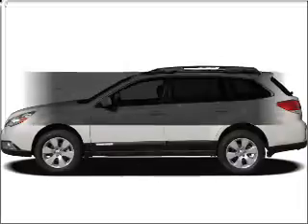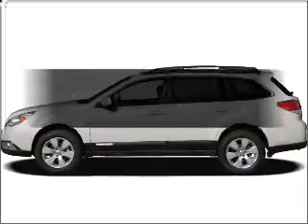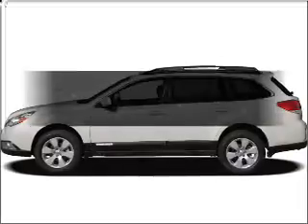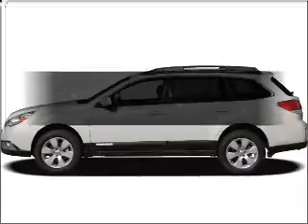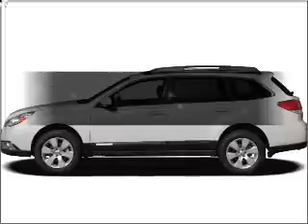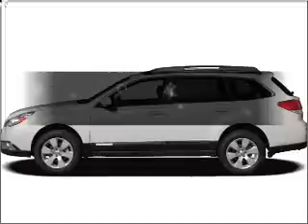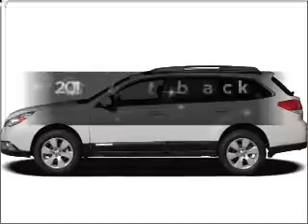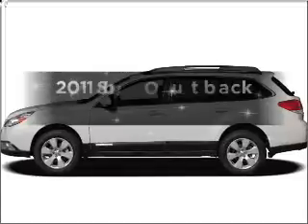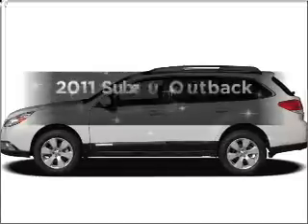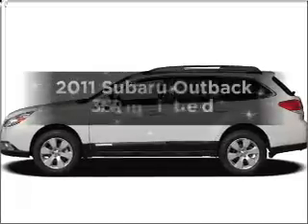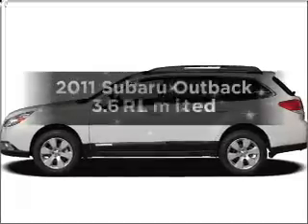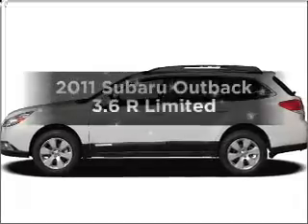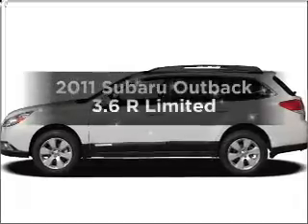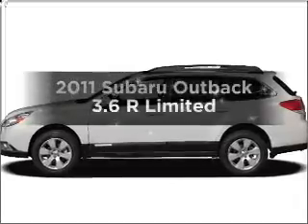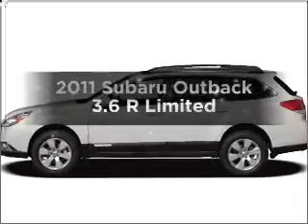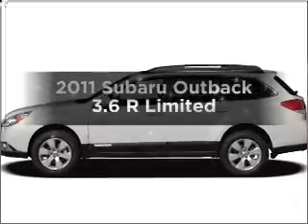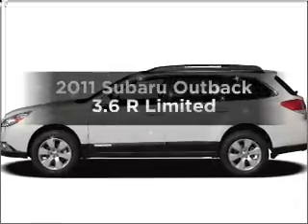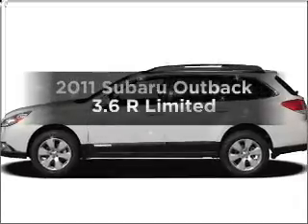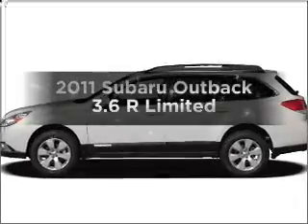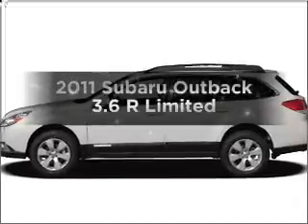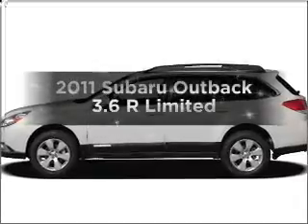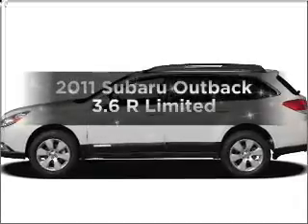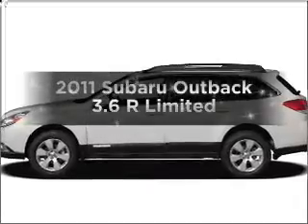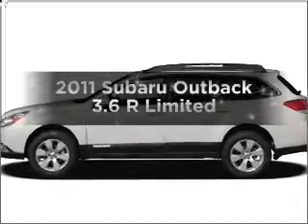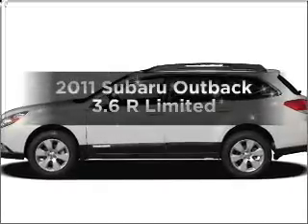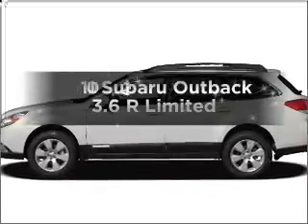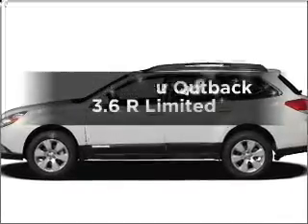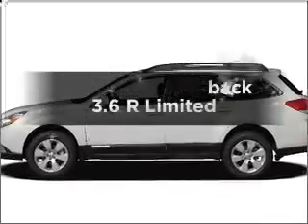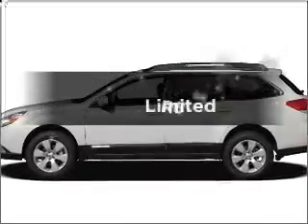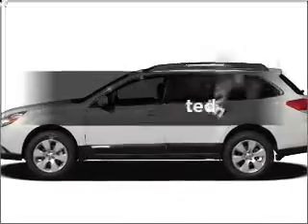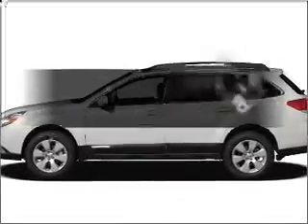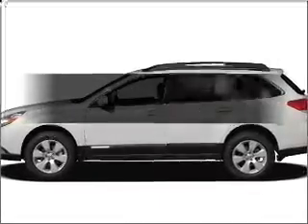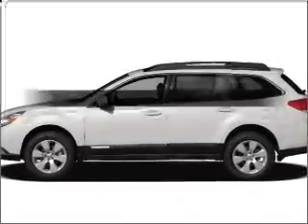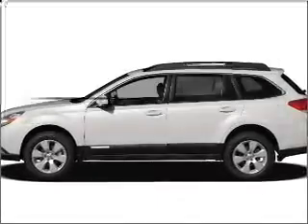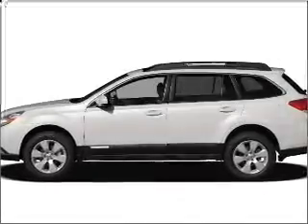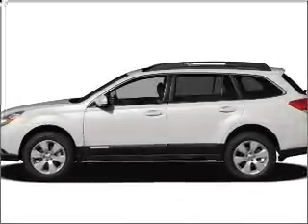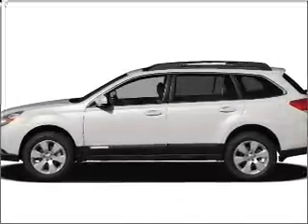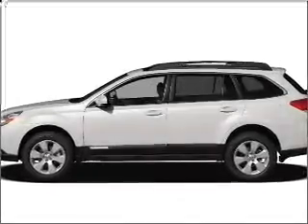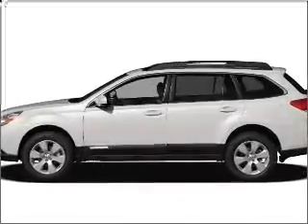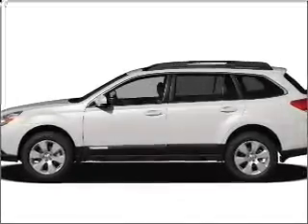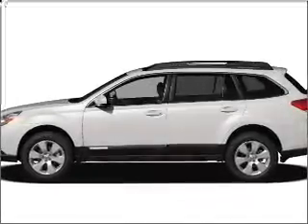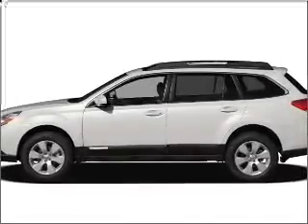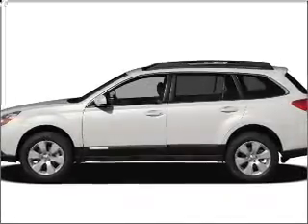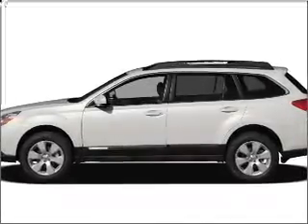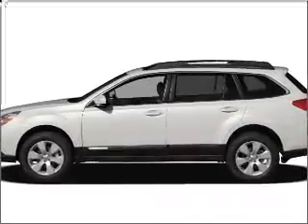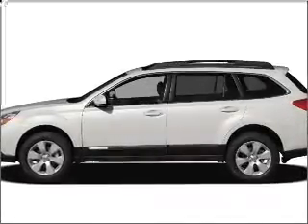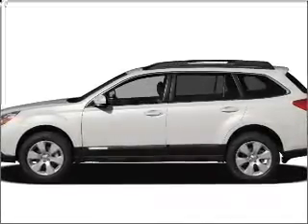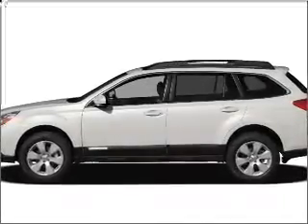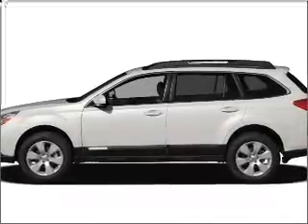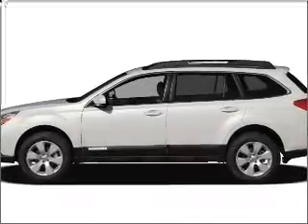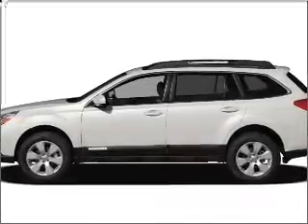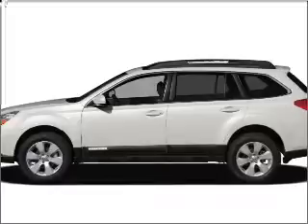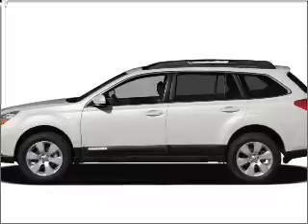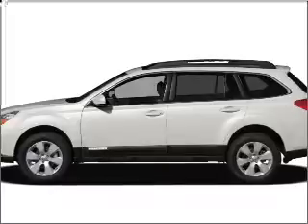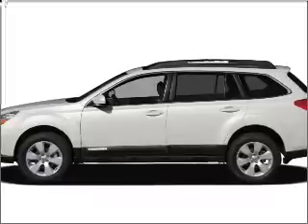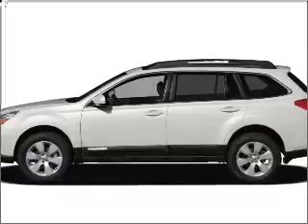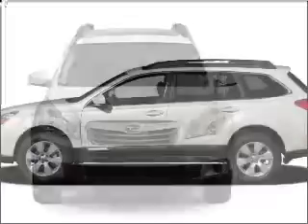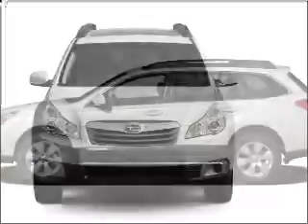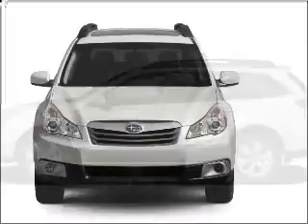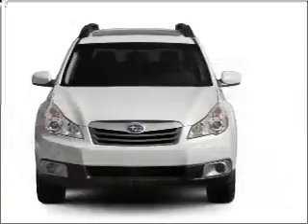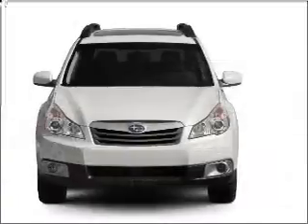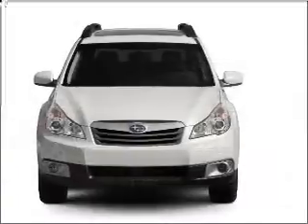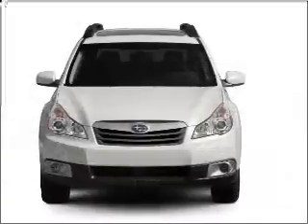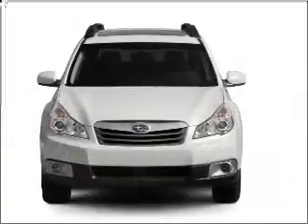Get noticed in this 2011 Subaru Outback. If you're looking for a first-rate auto, this one could be yours today.